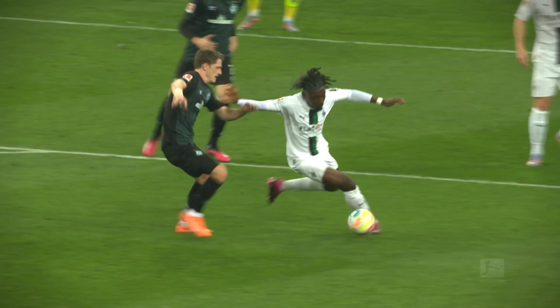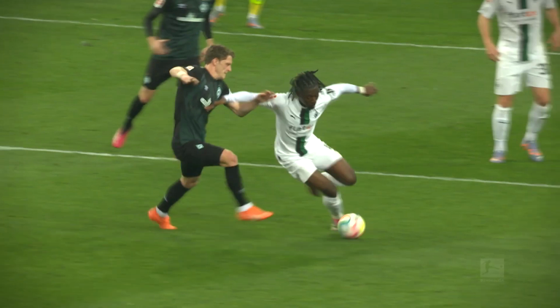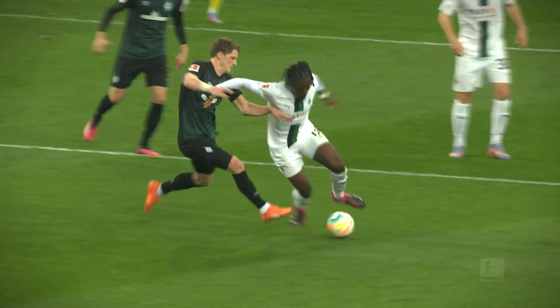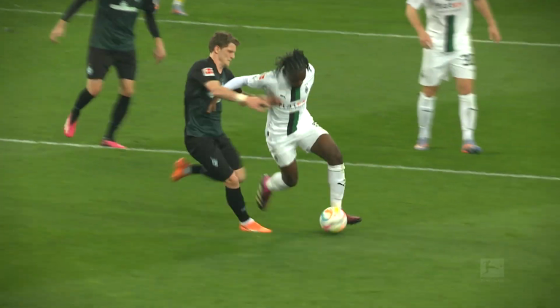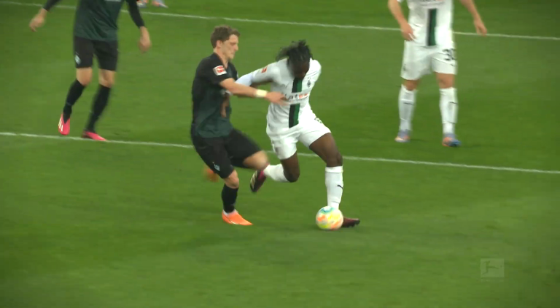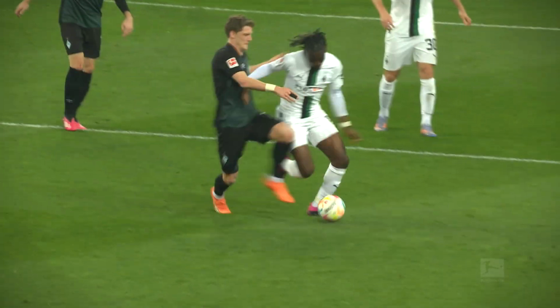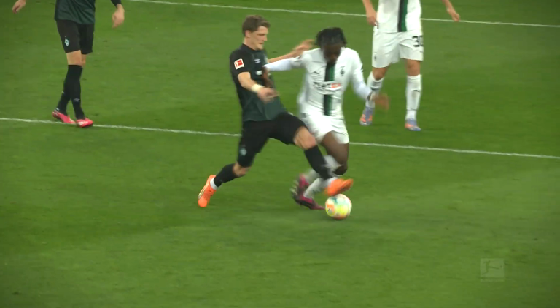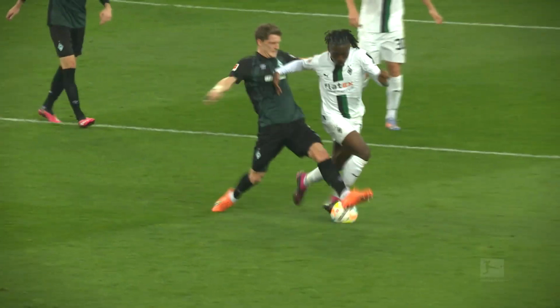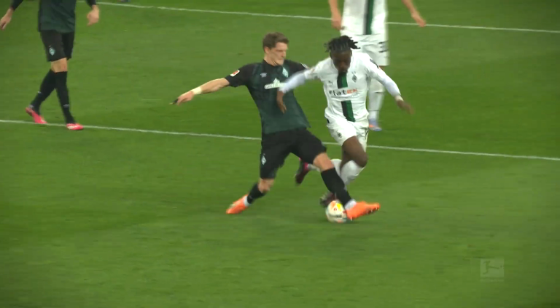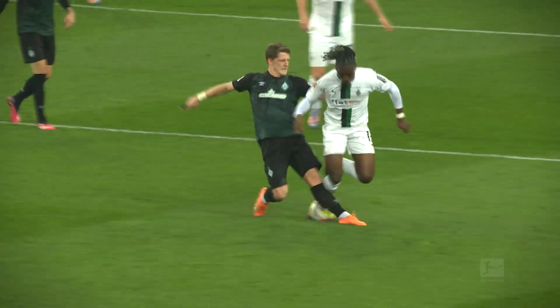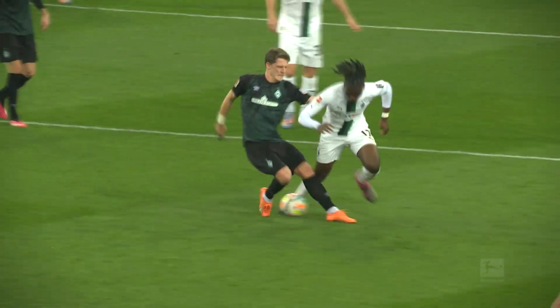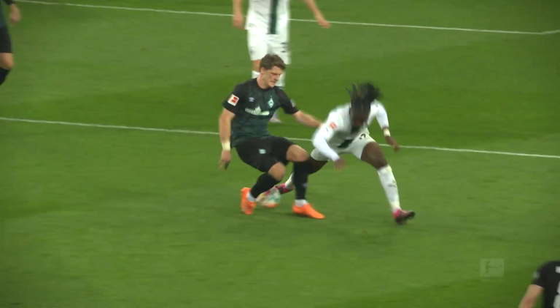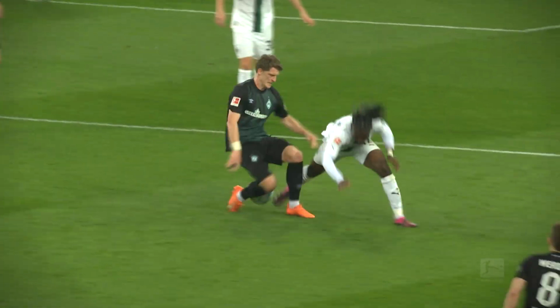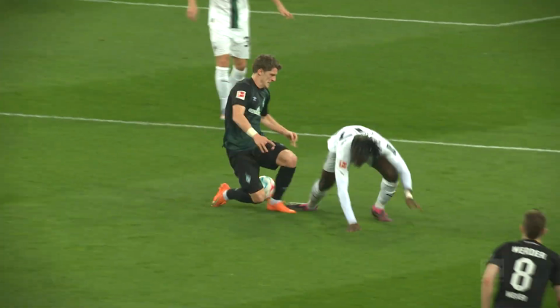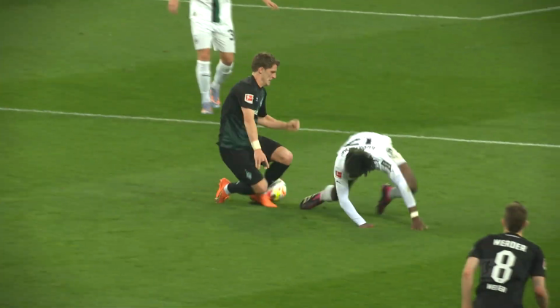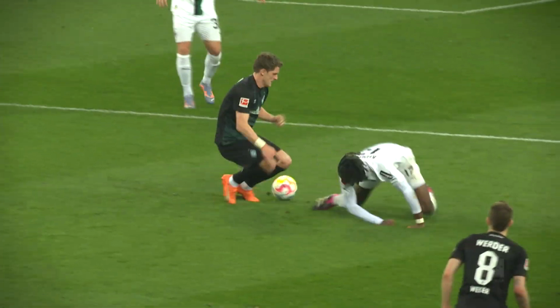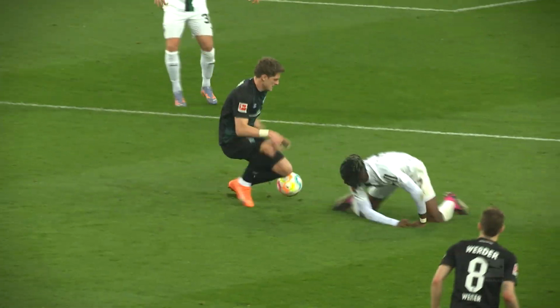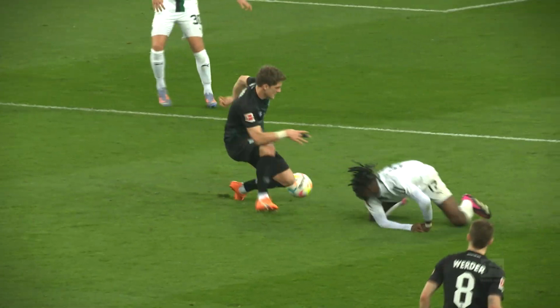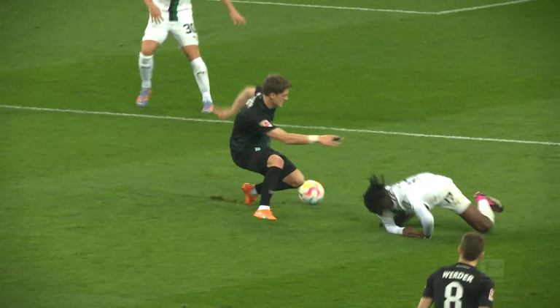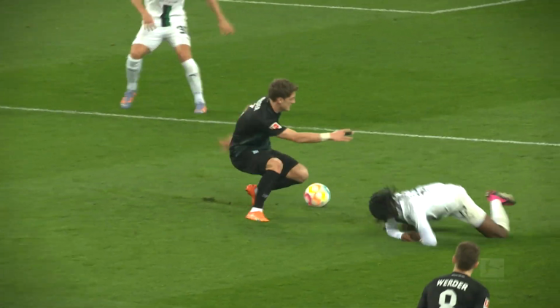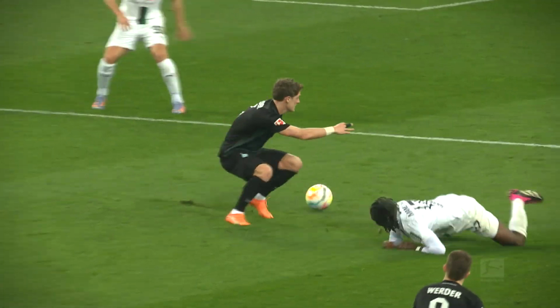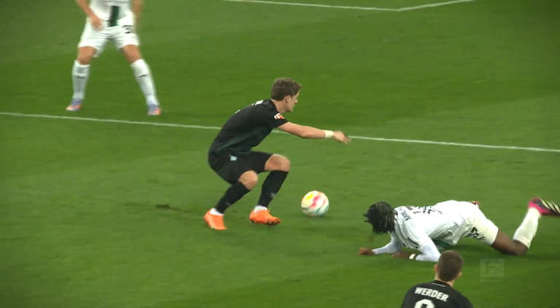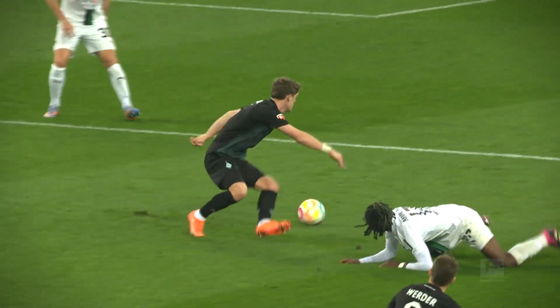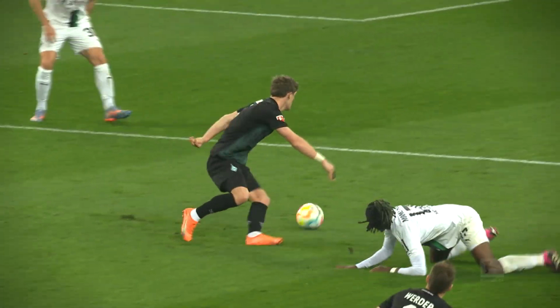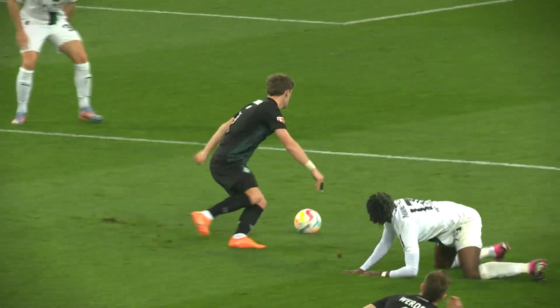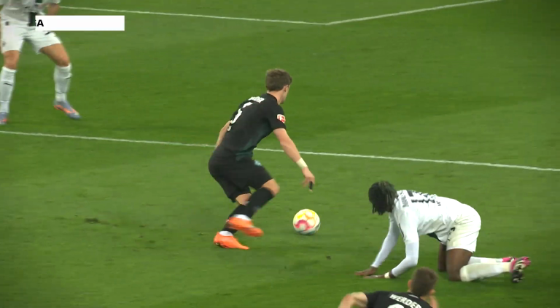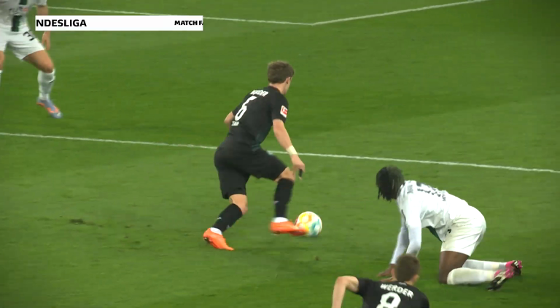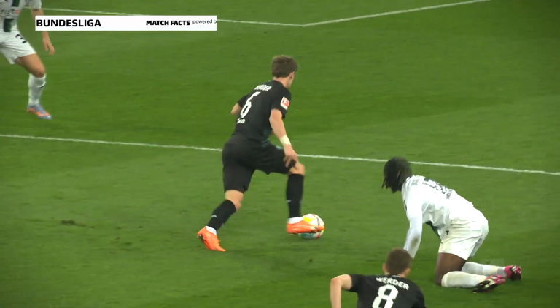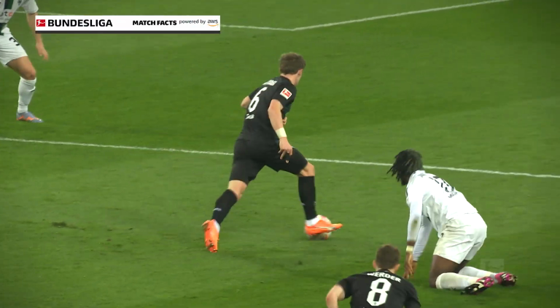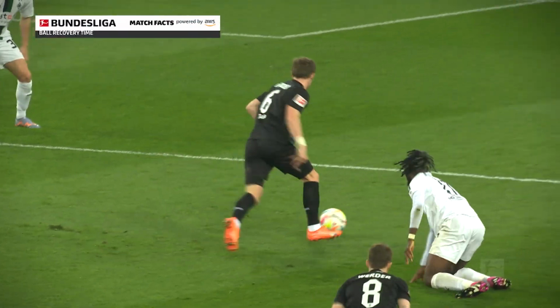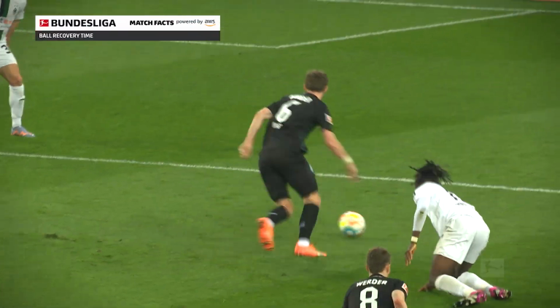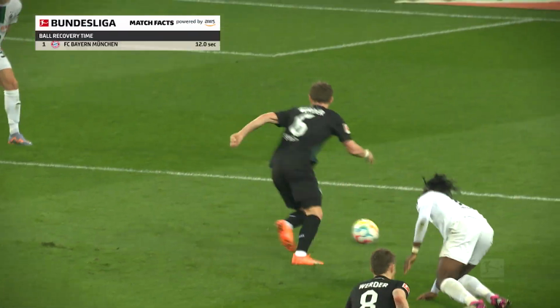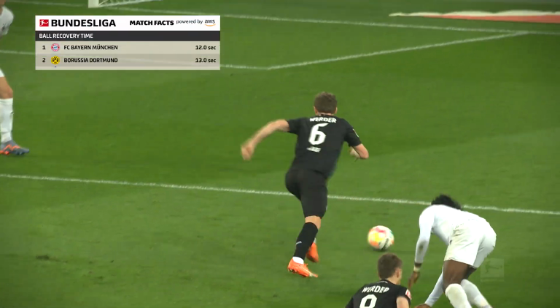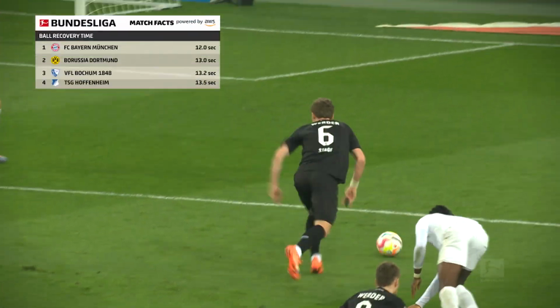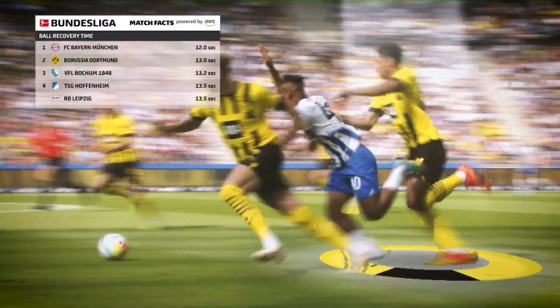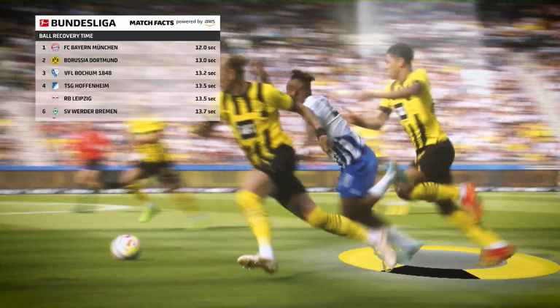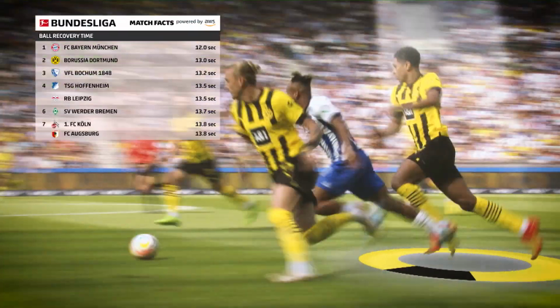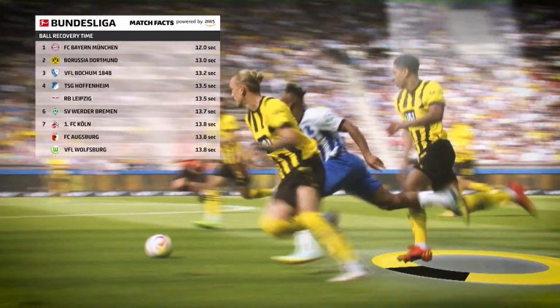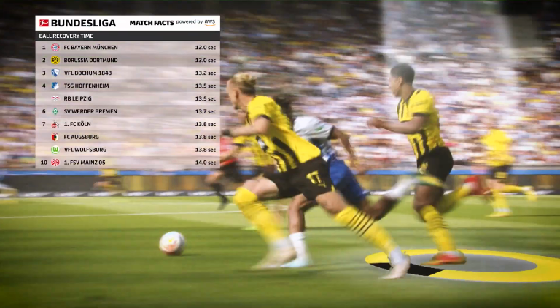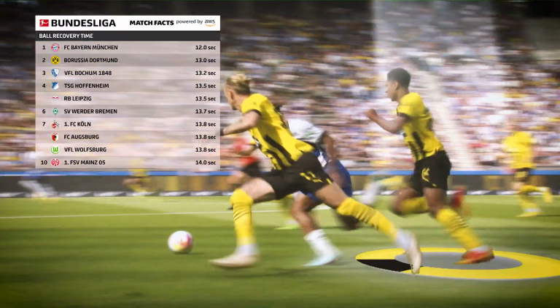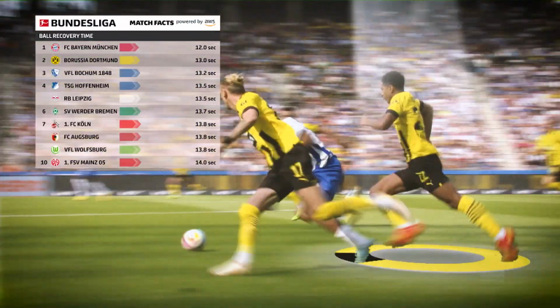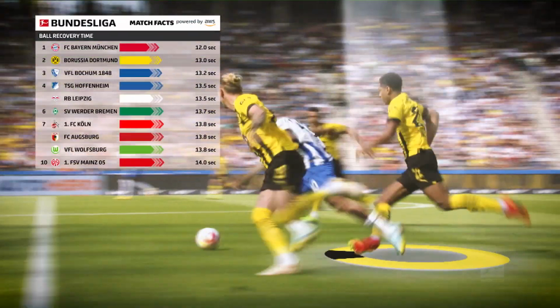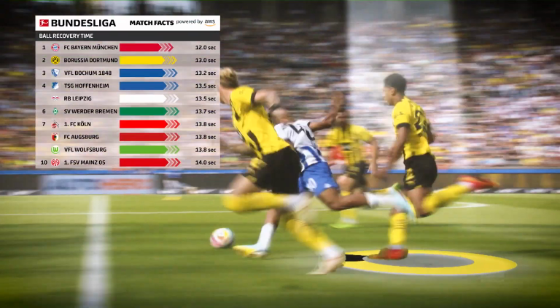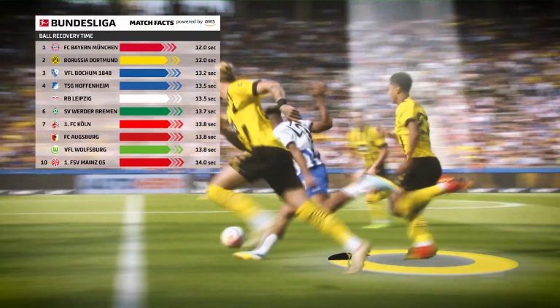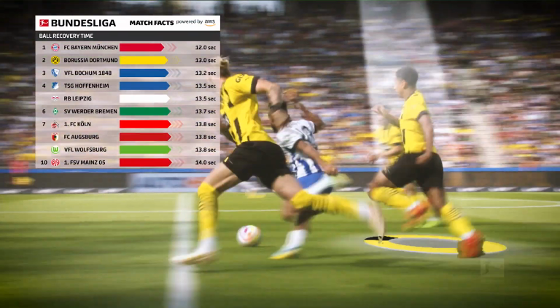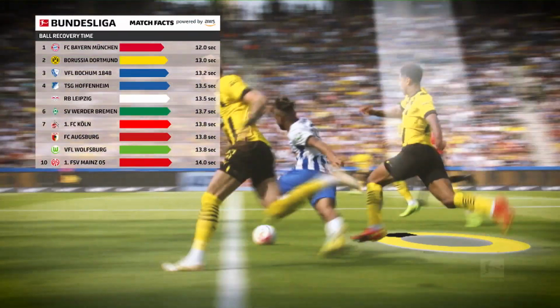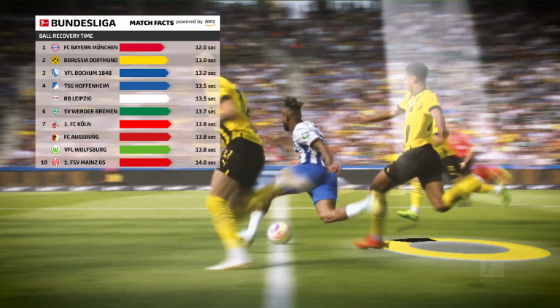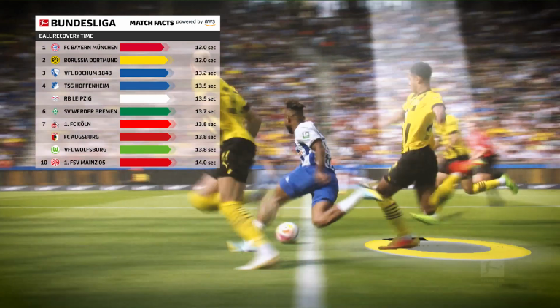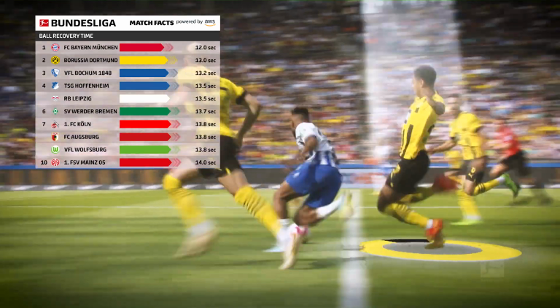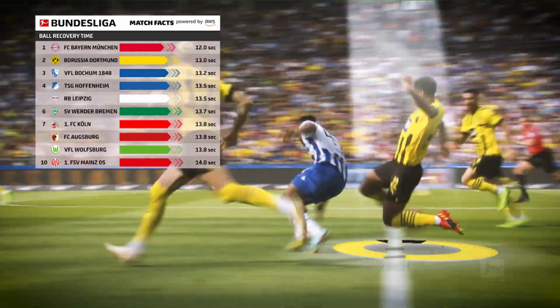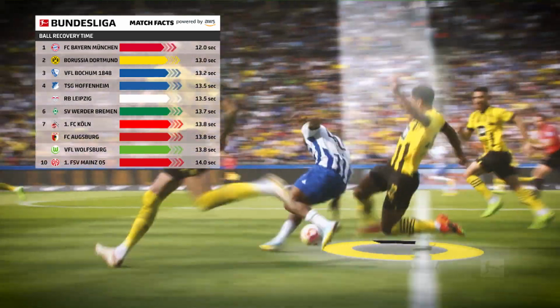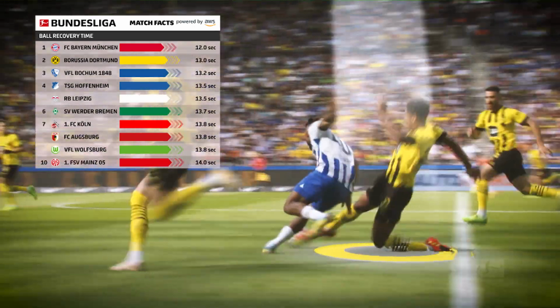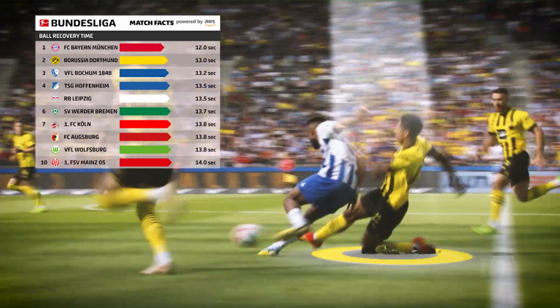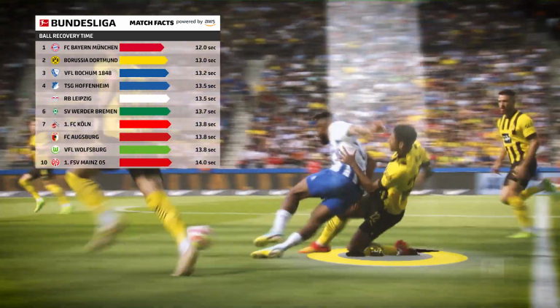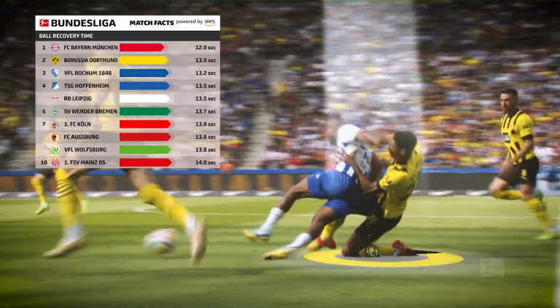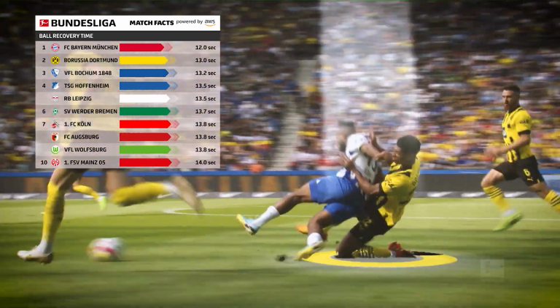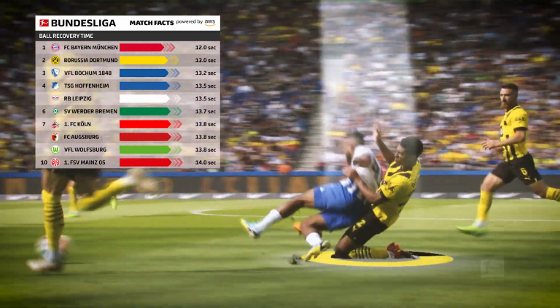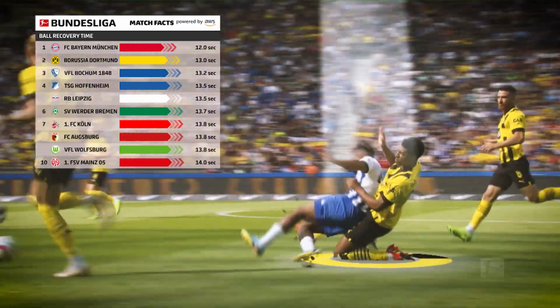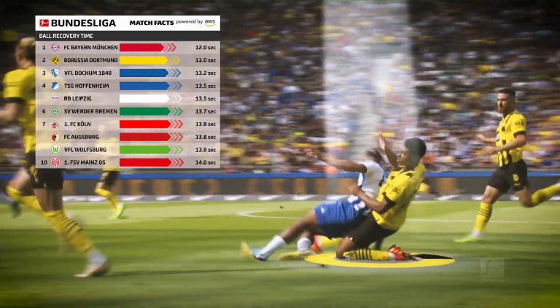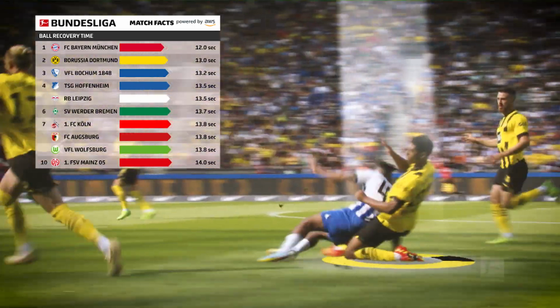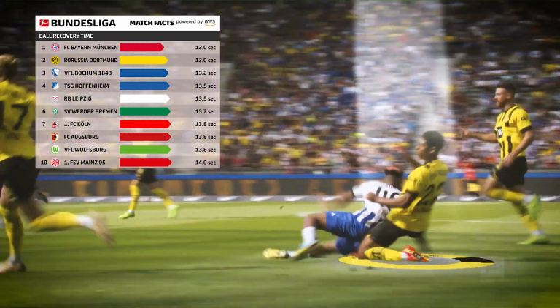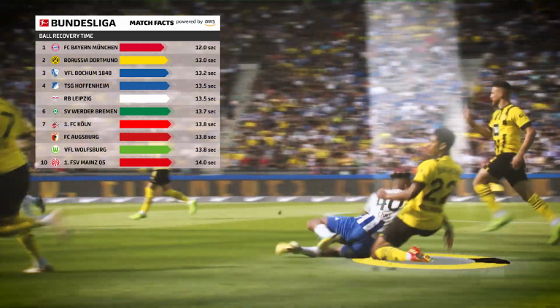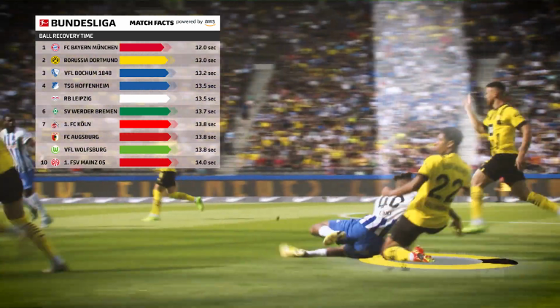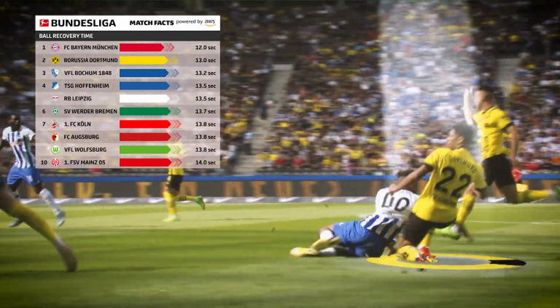The DFL presents two new Bundesliga match facts. First, ball recovery time.